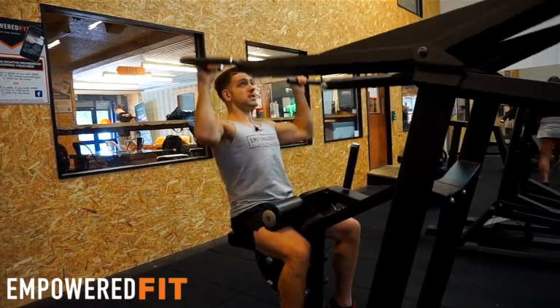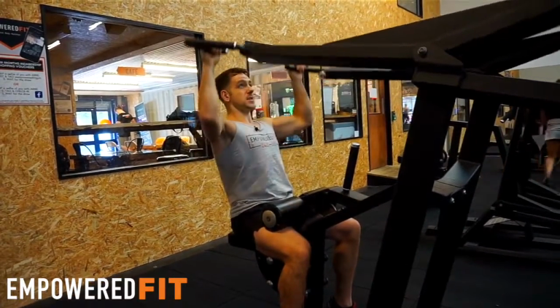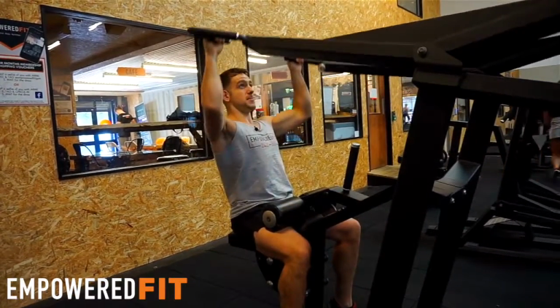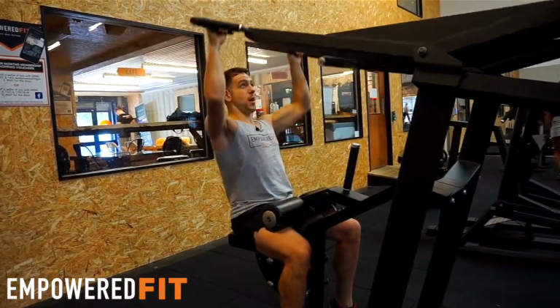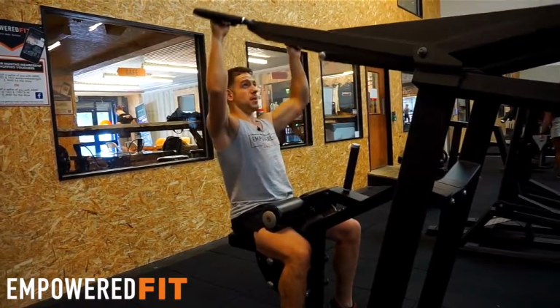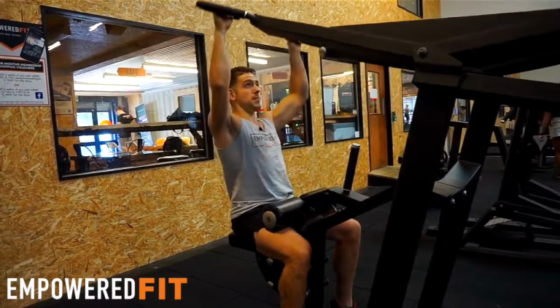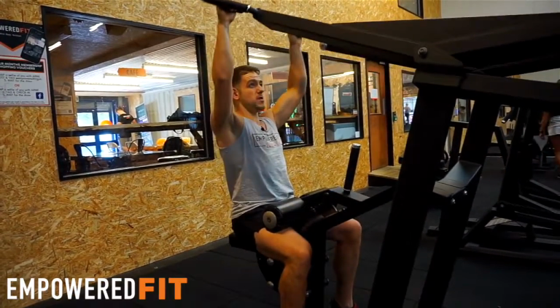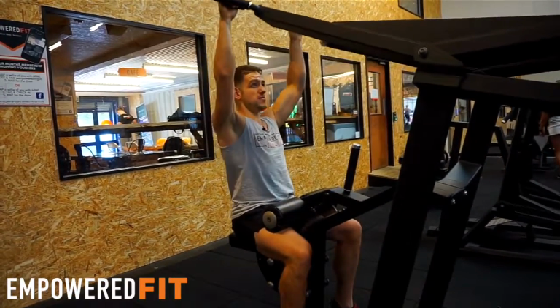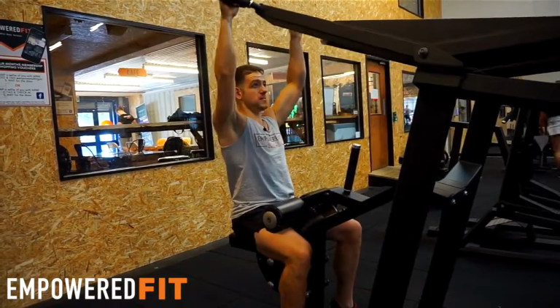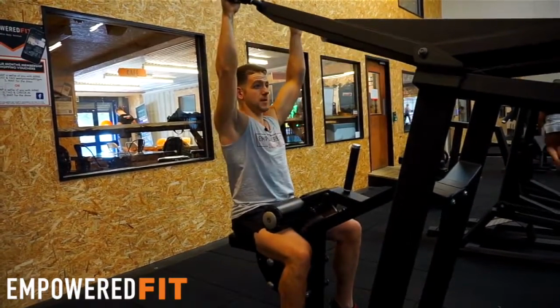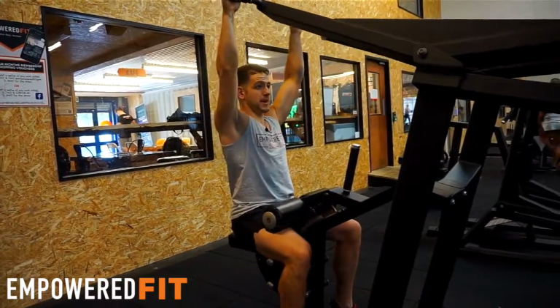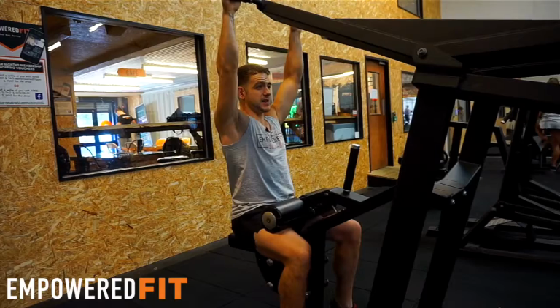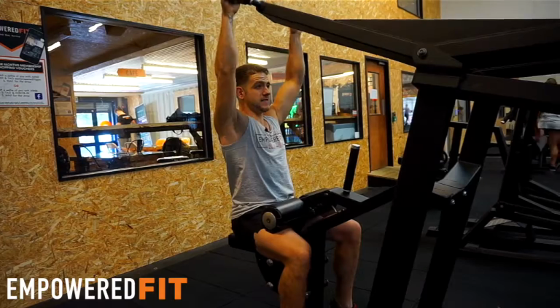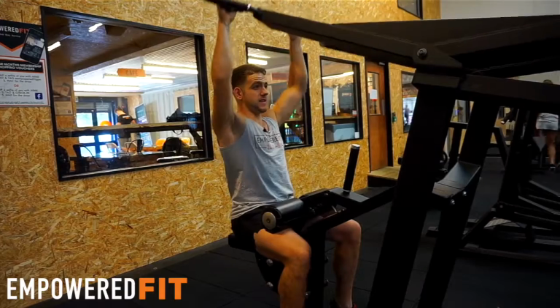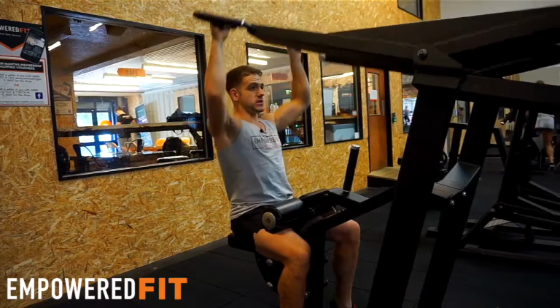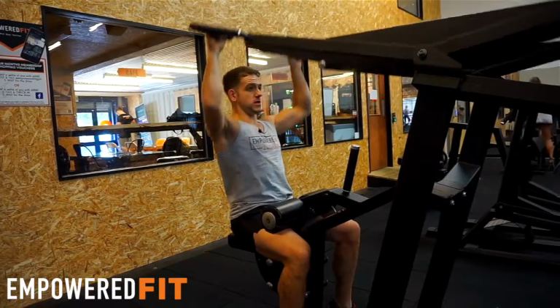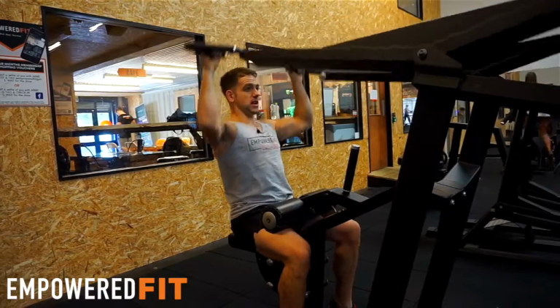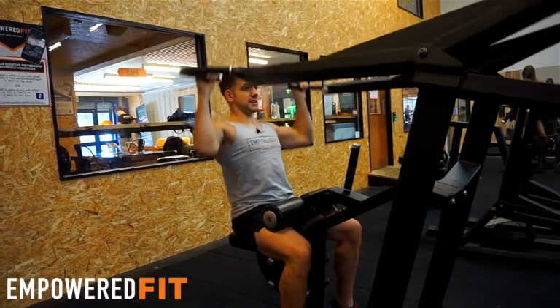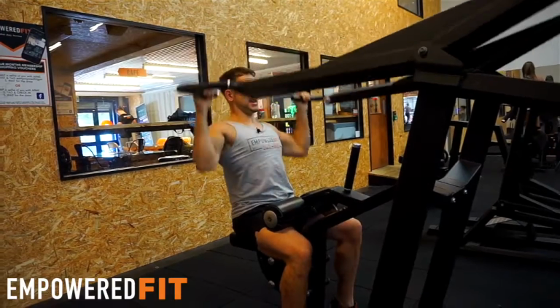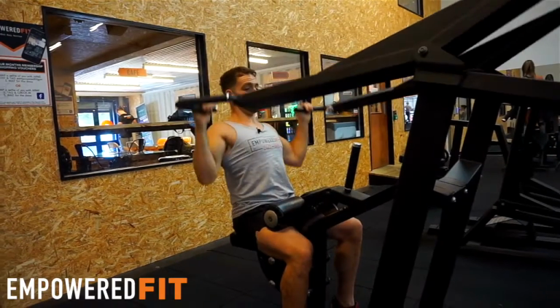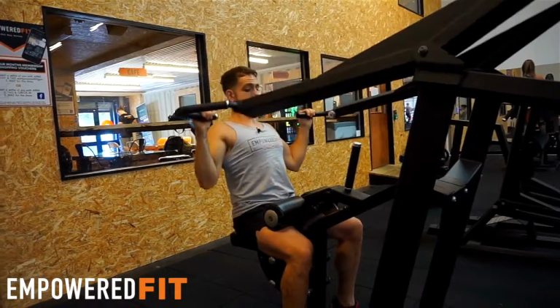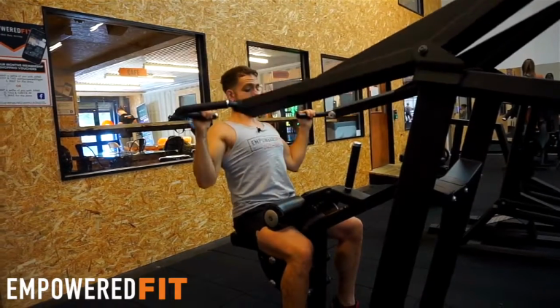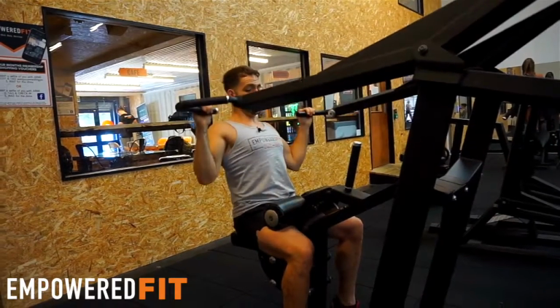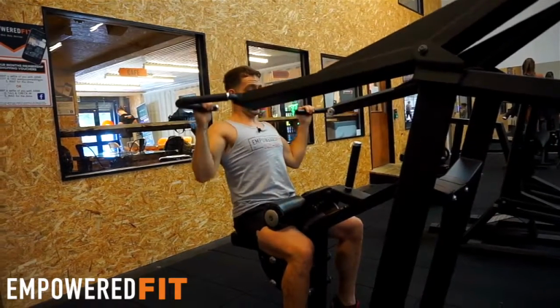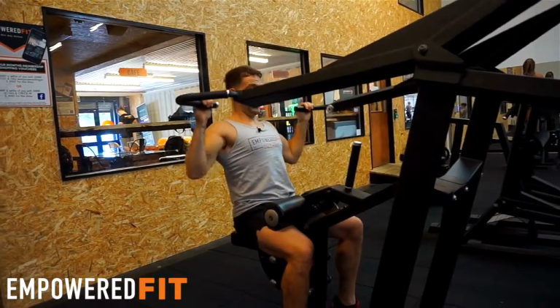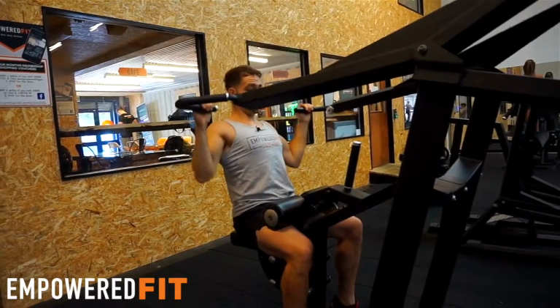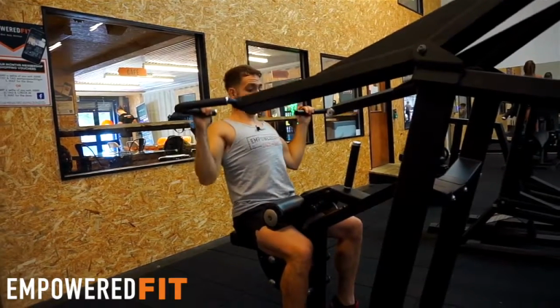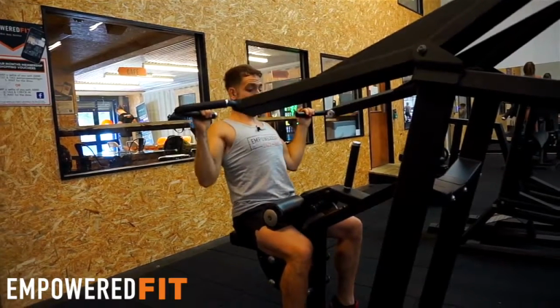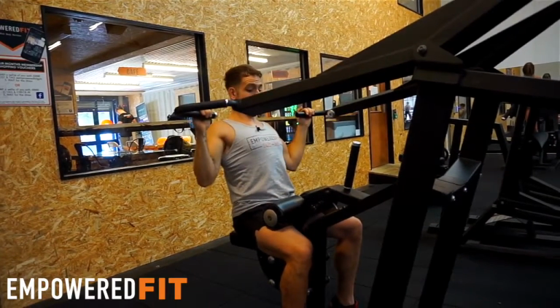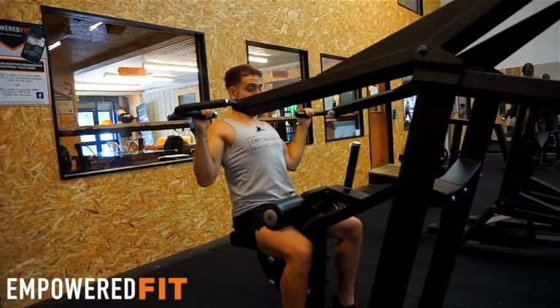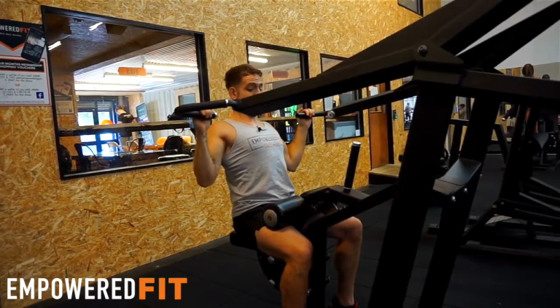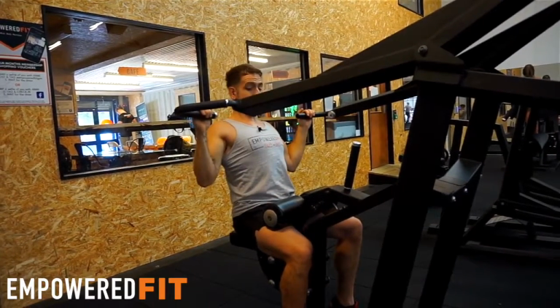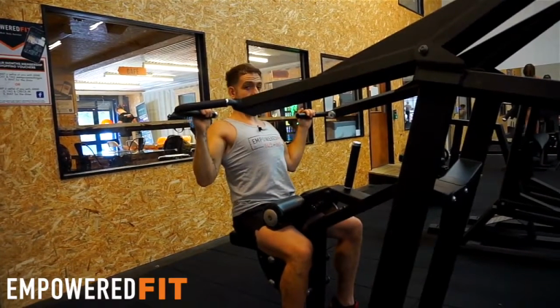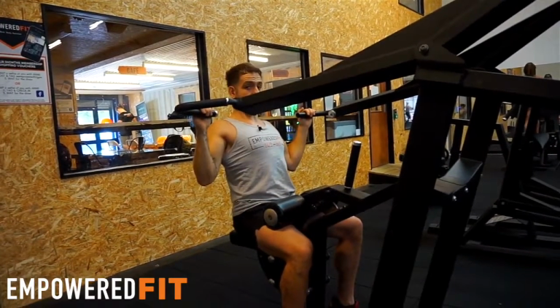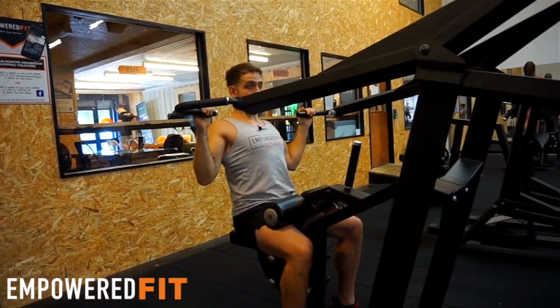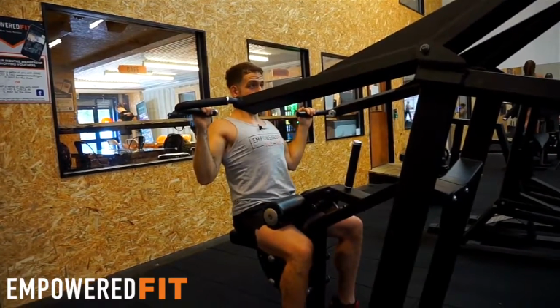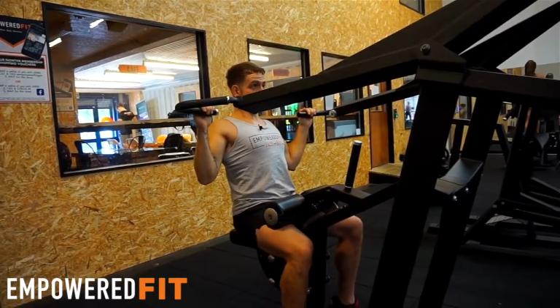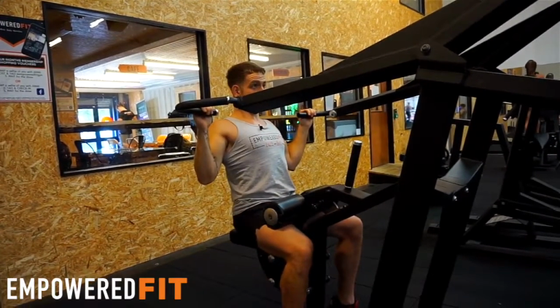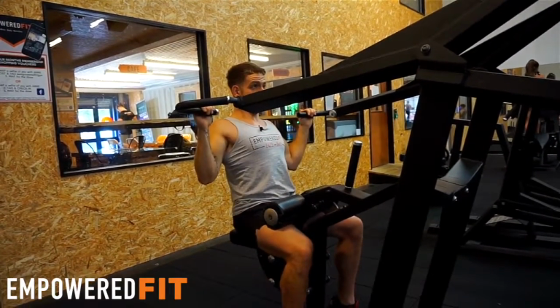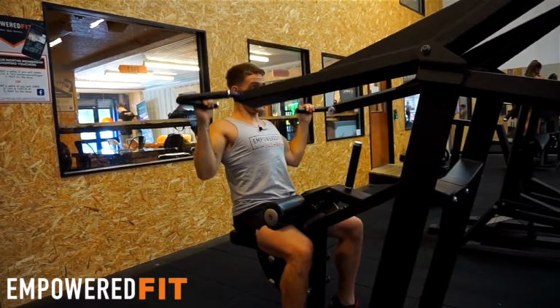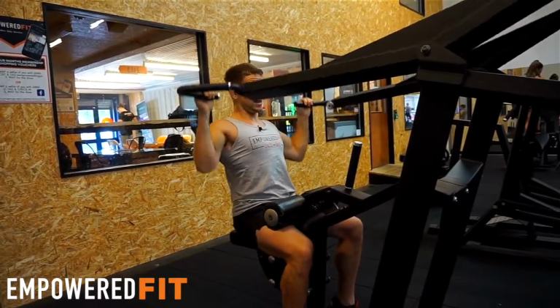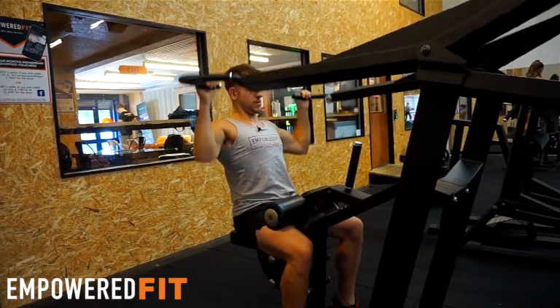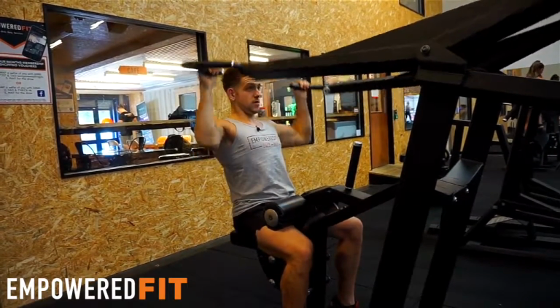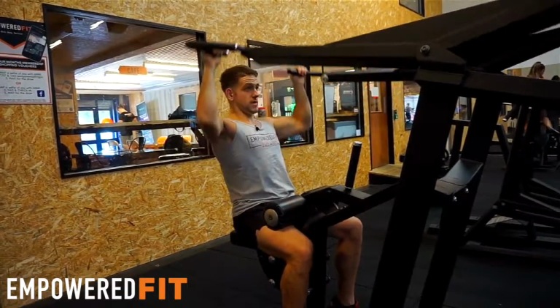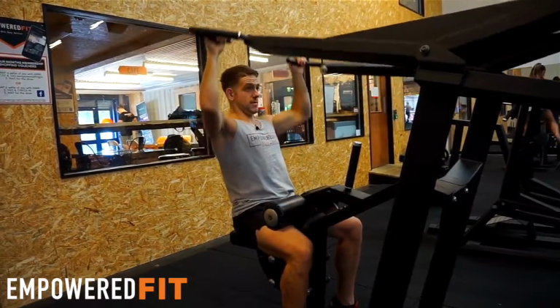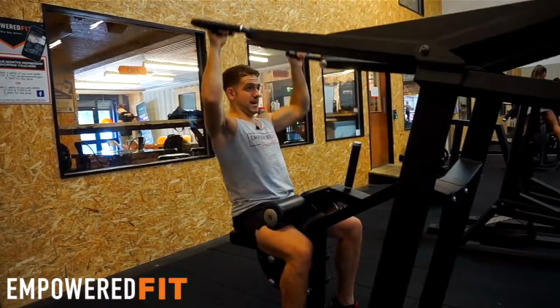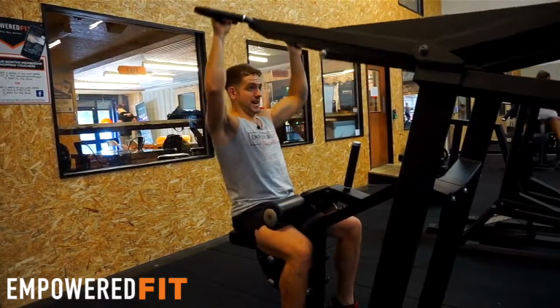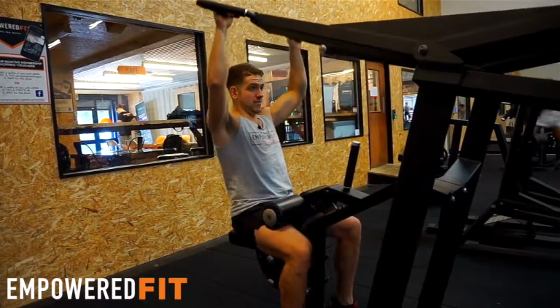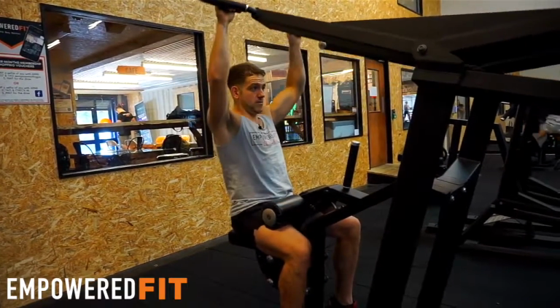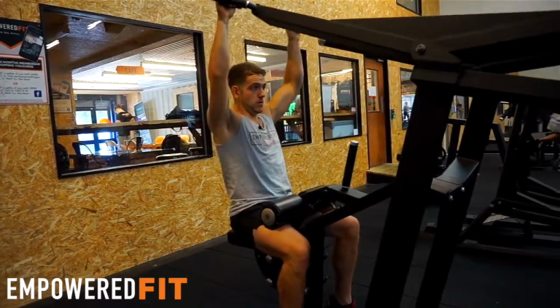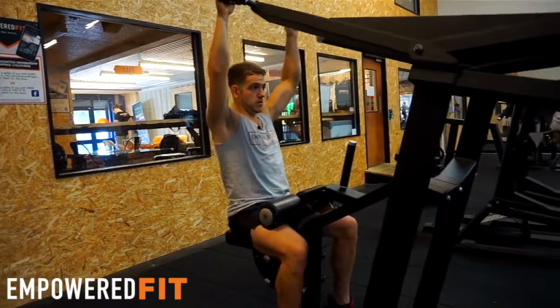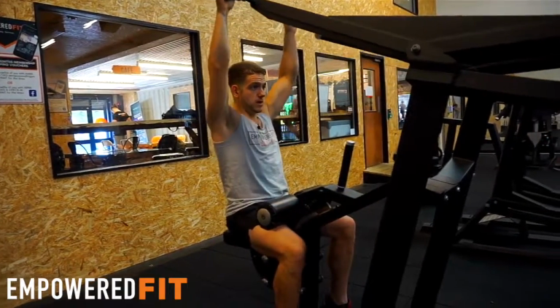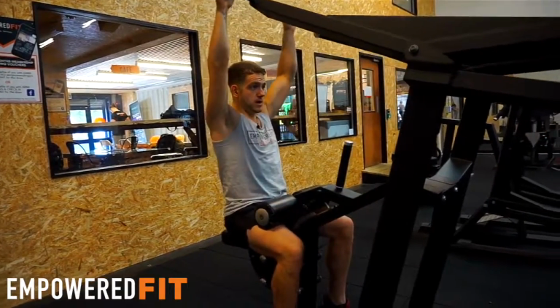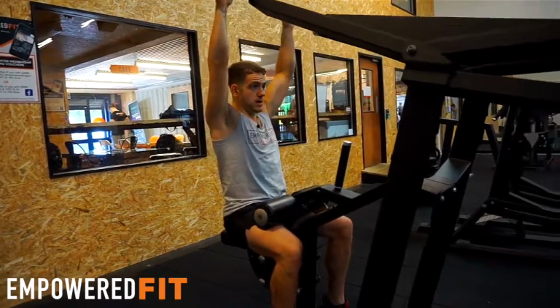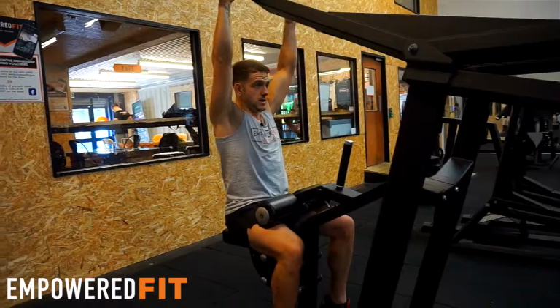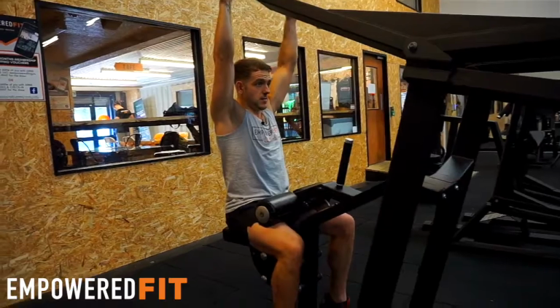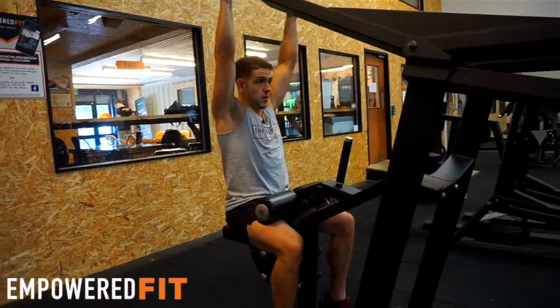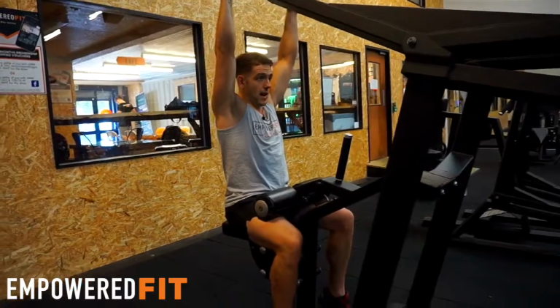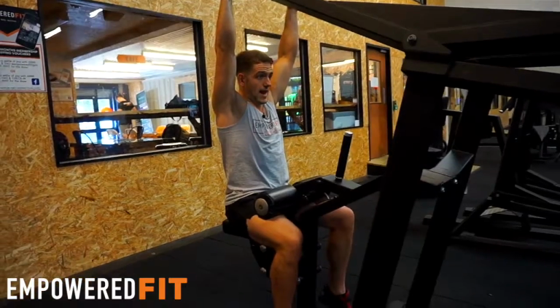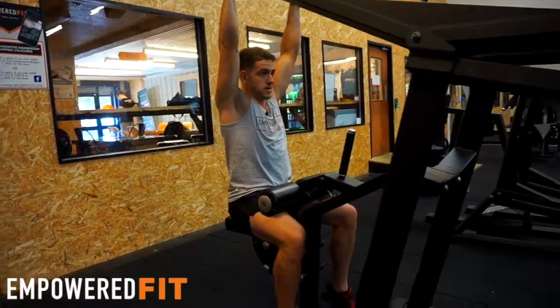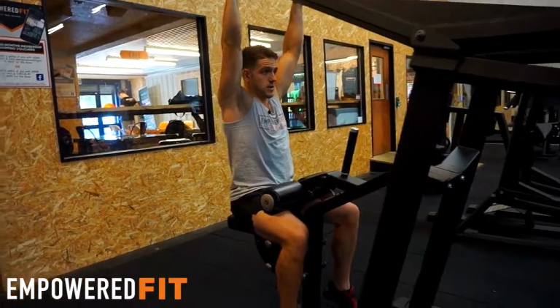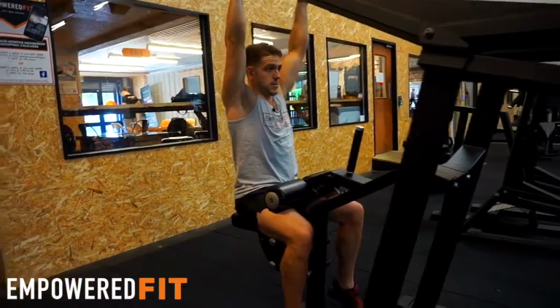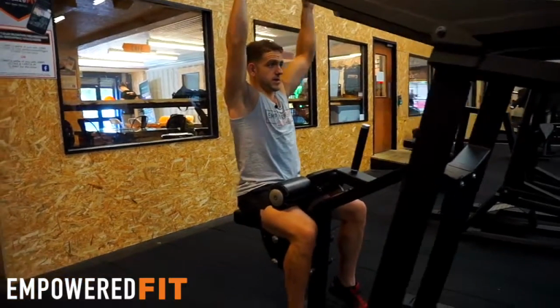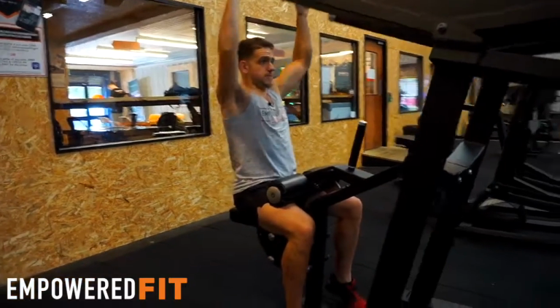At the bottom of the movement, I'm actually visualising my elbows coming together and squeezing the movement, making it even more lat dominant.